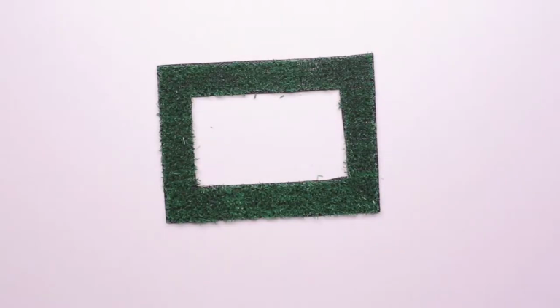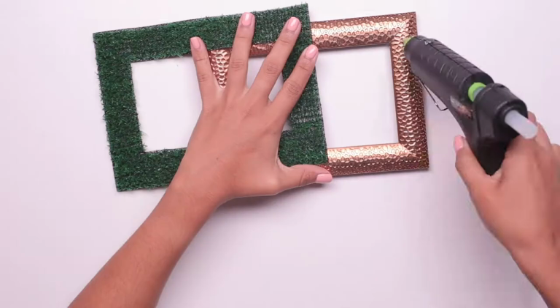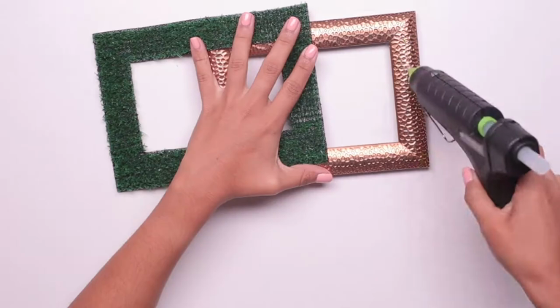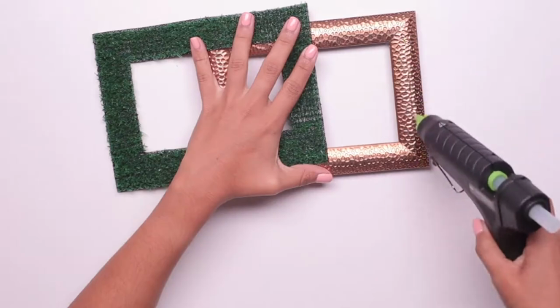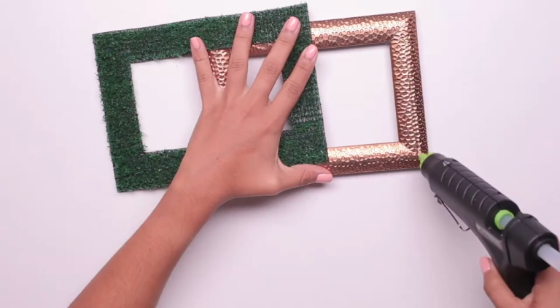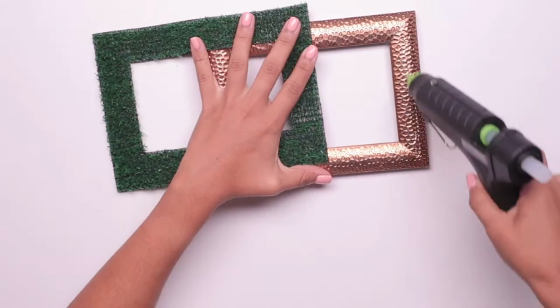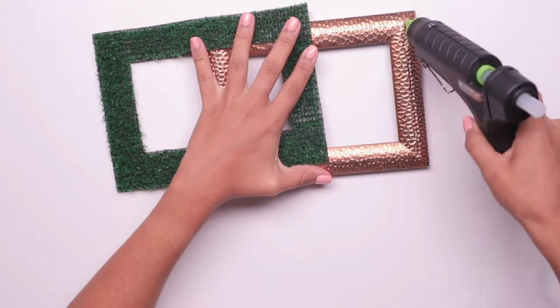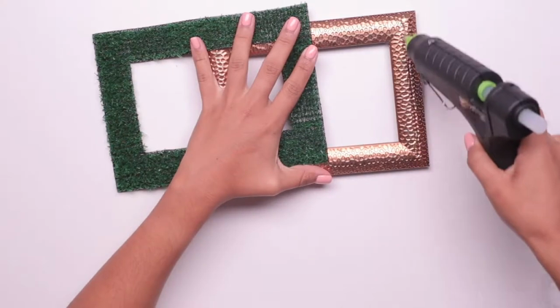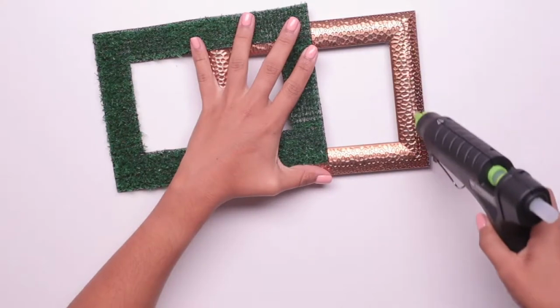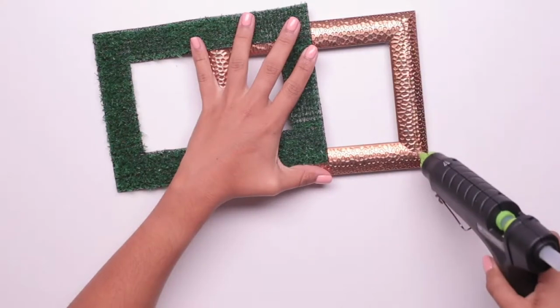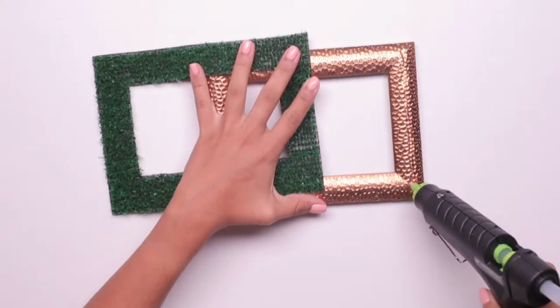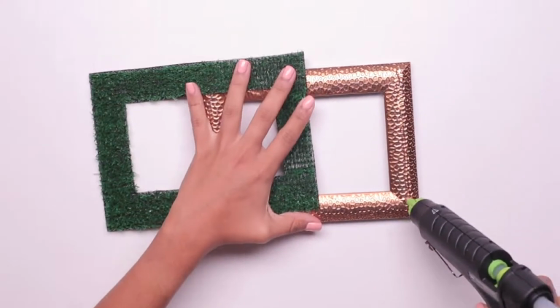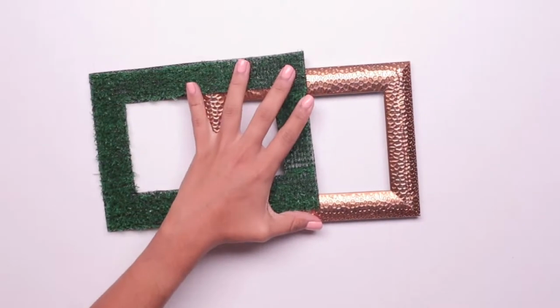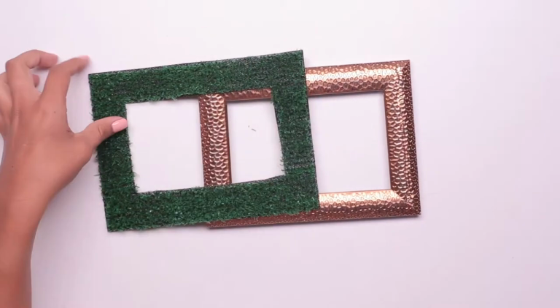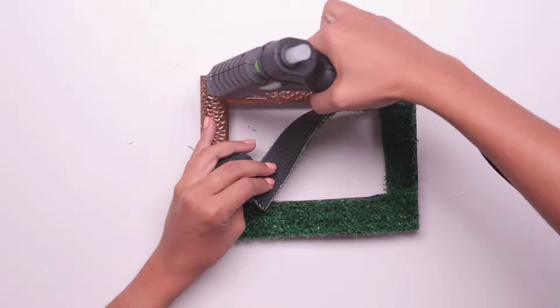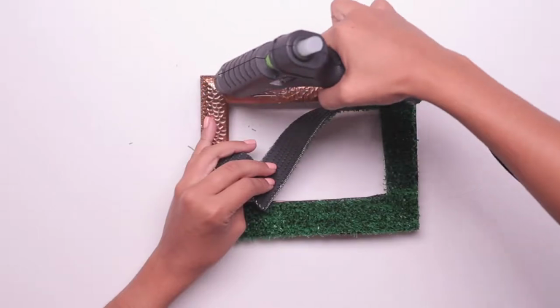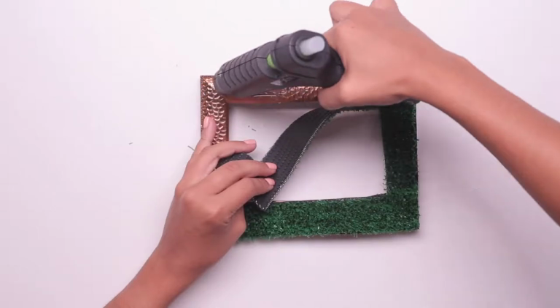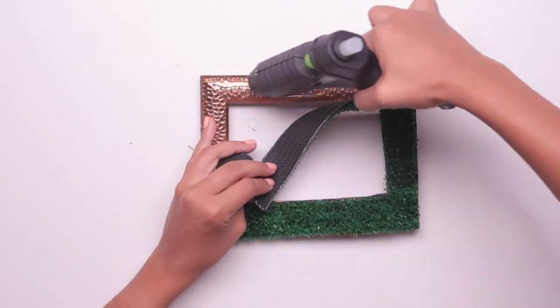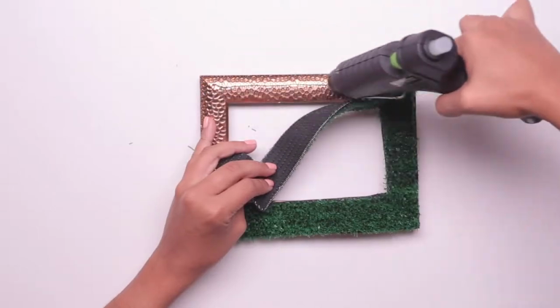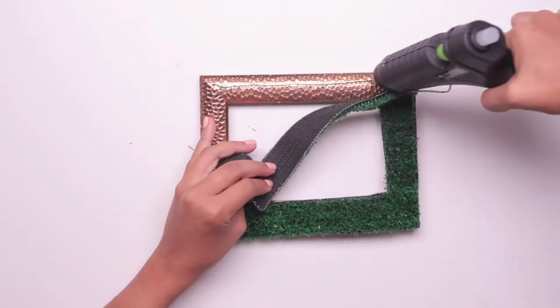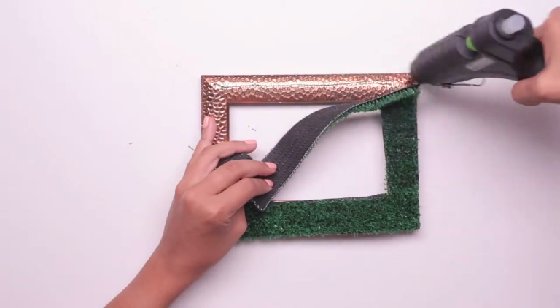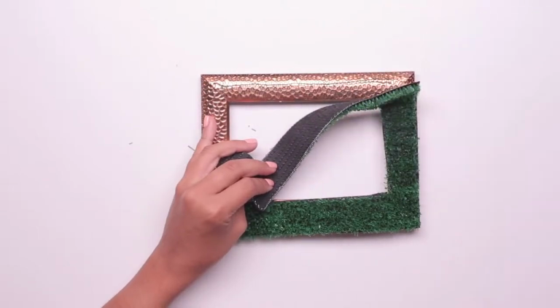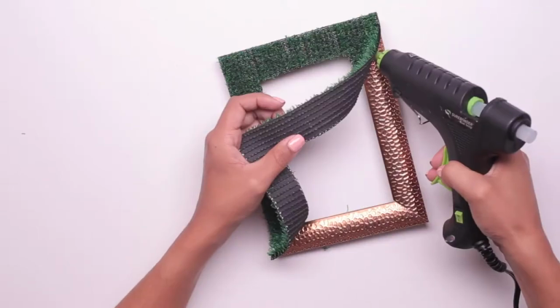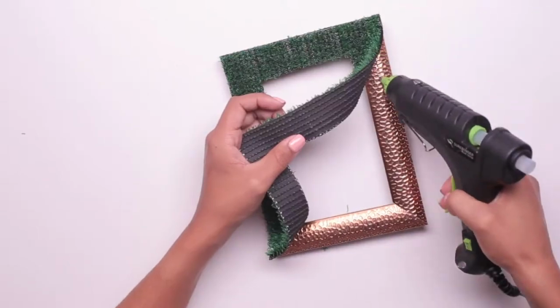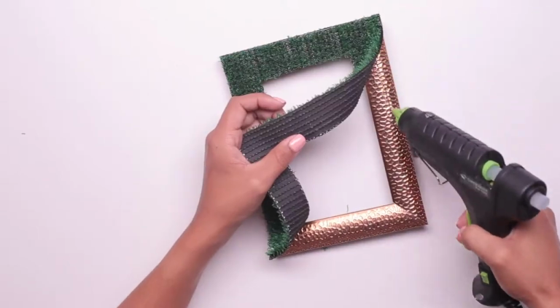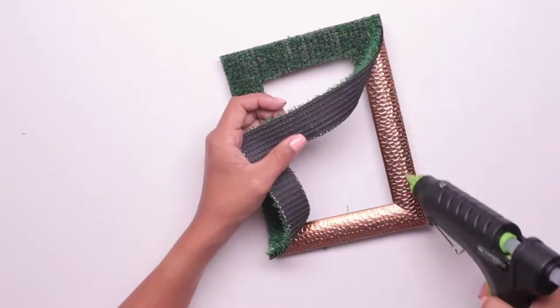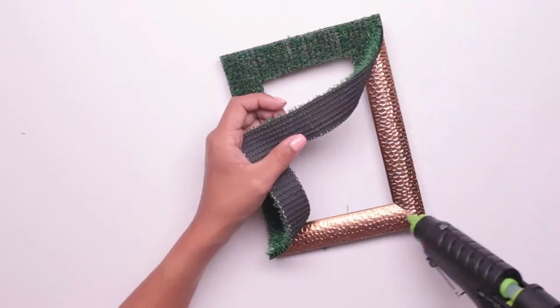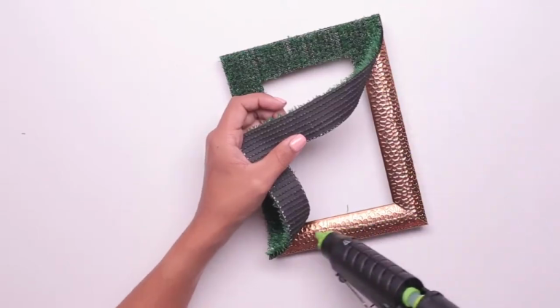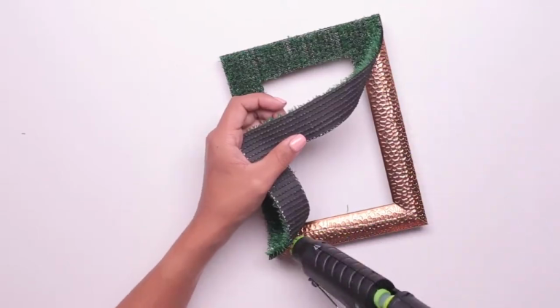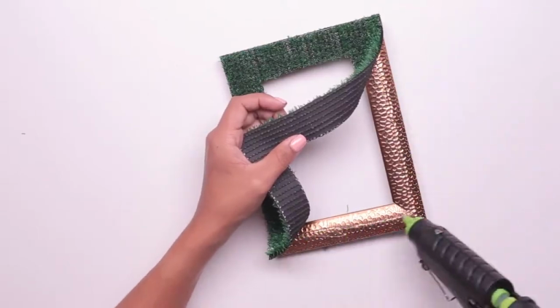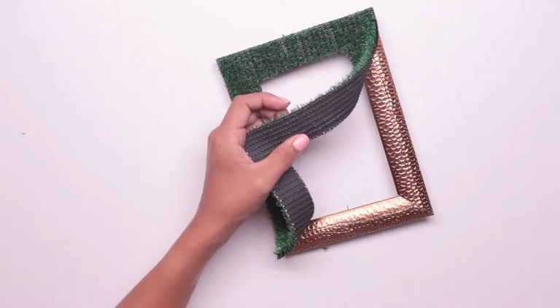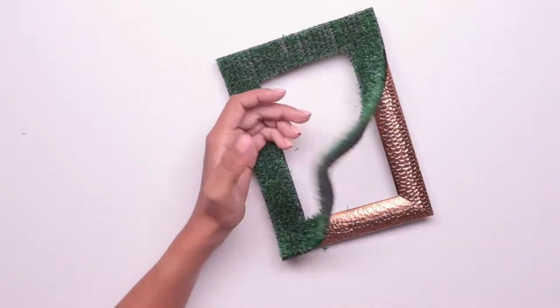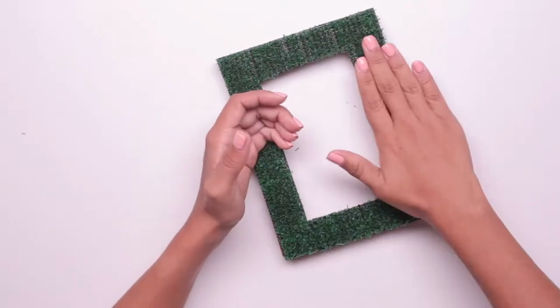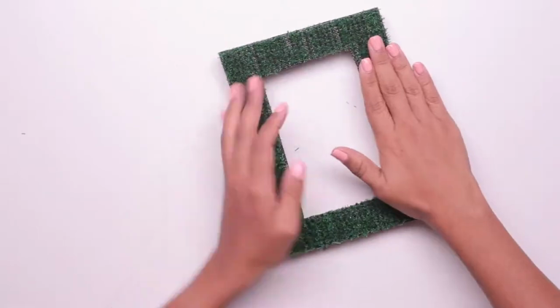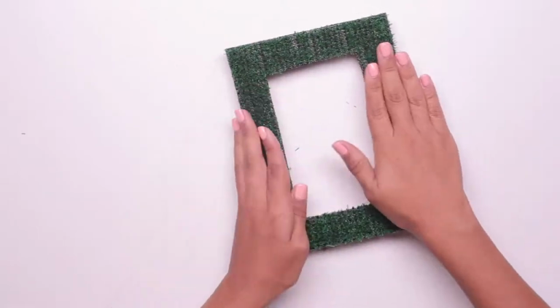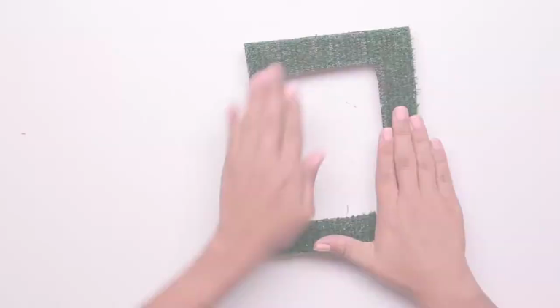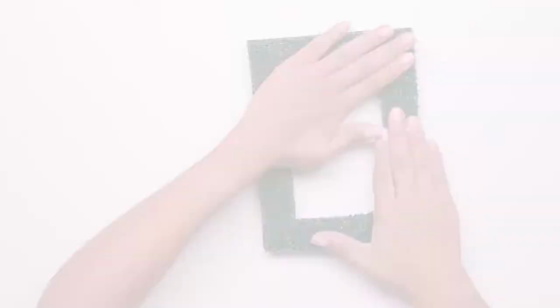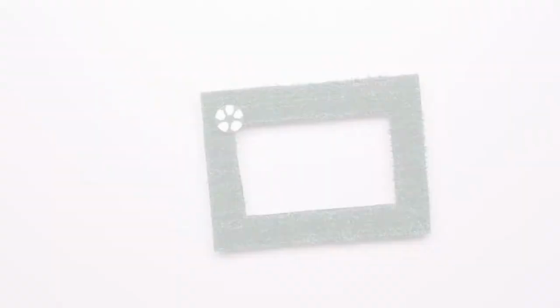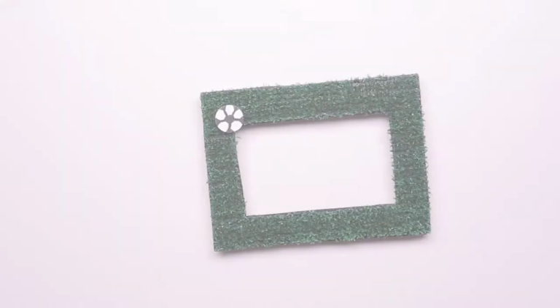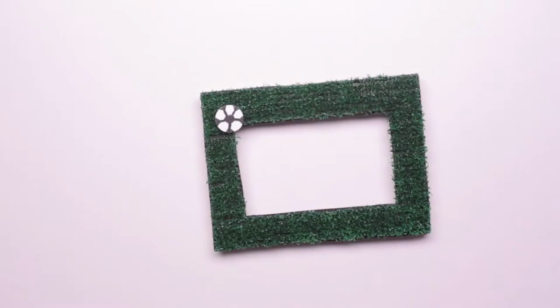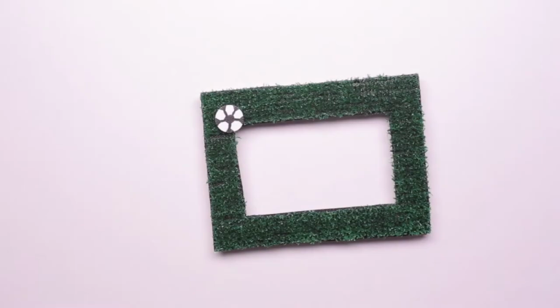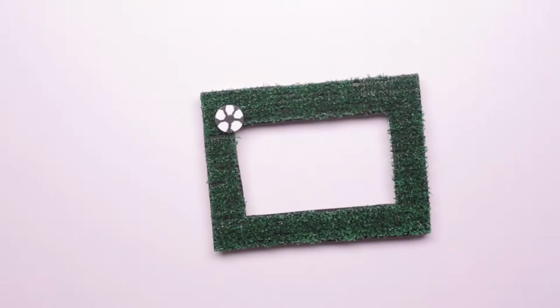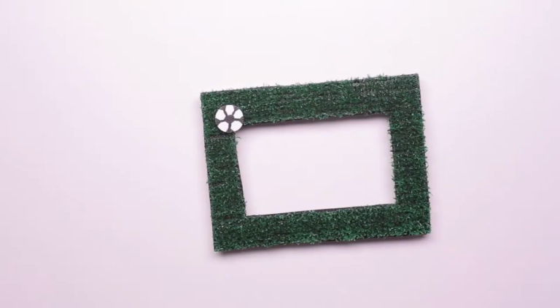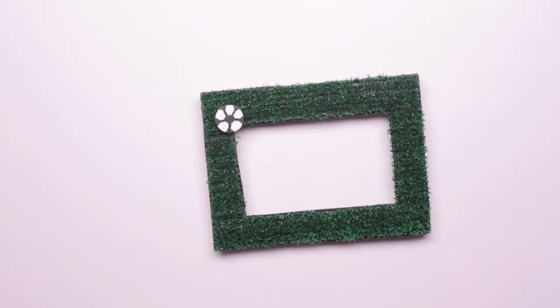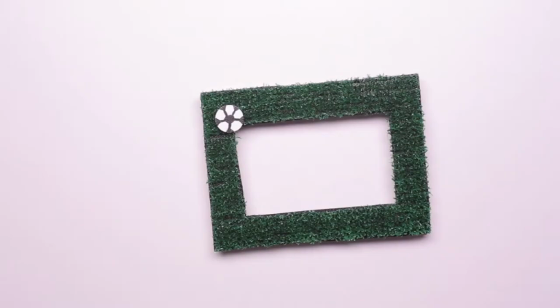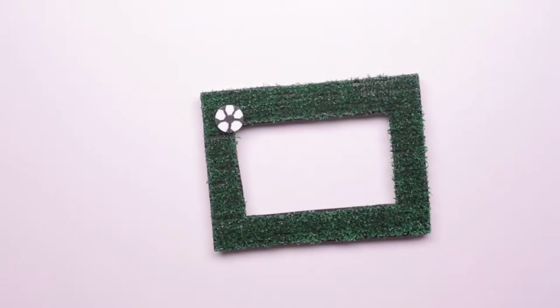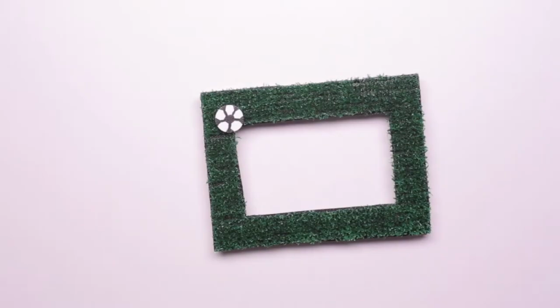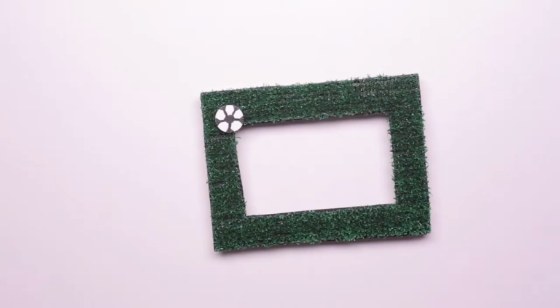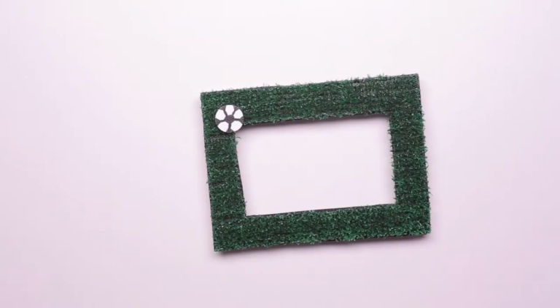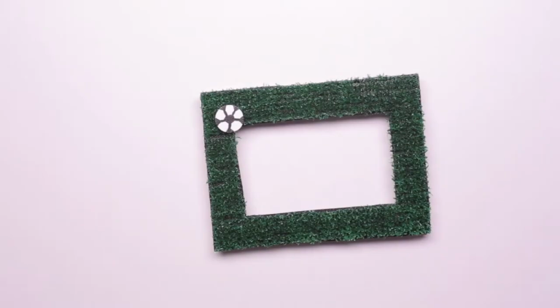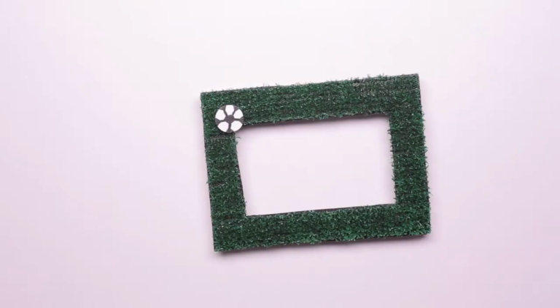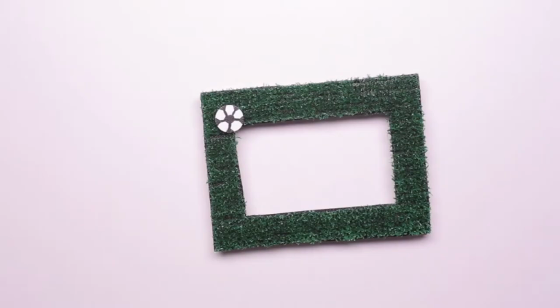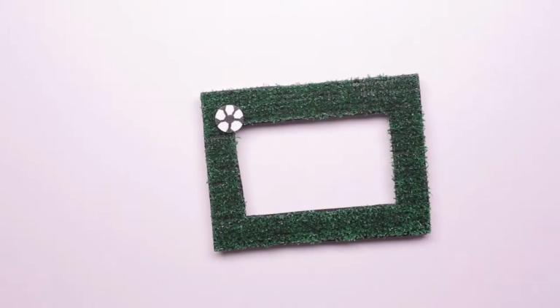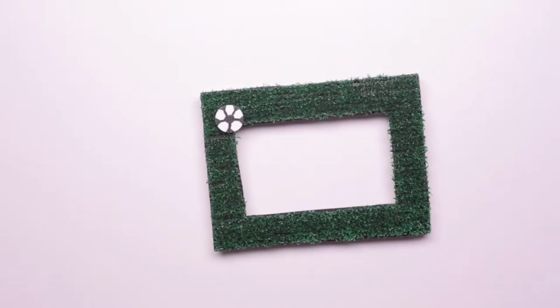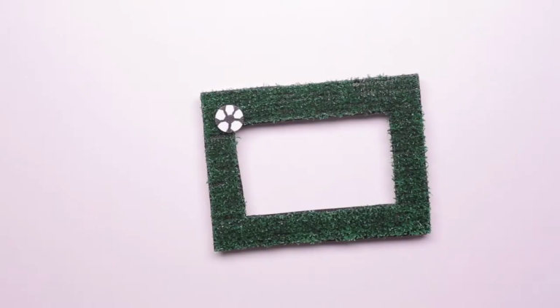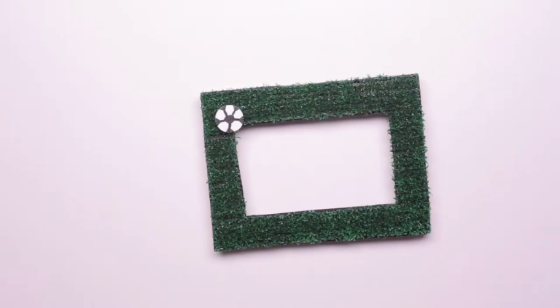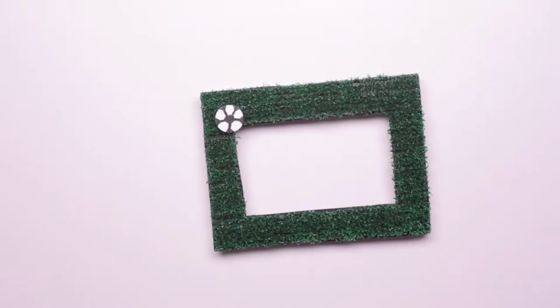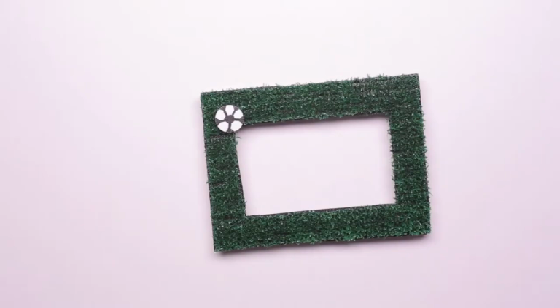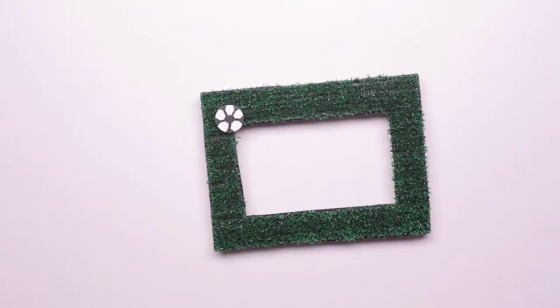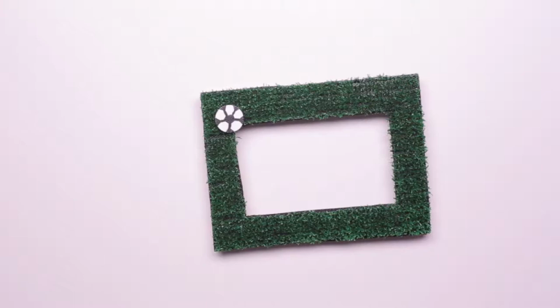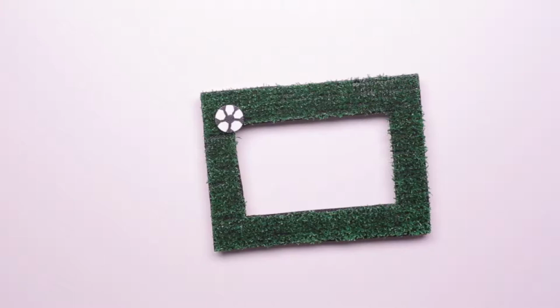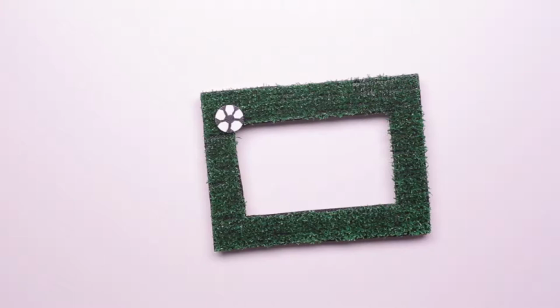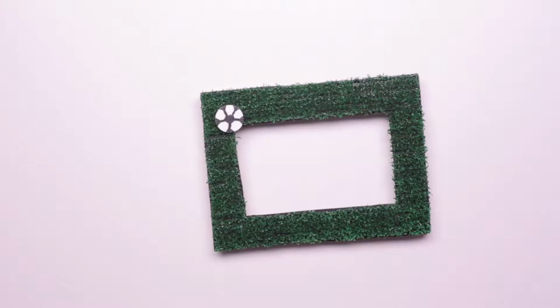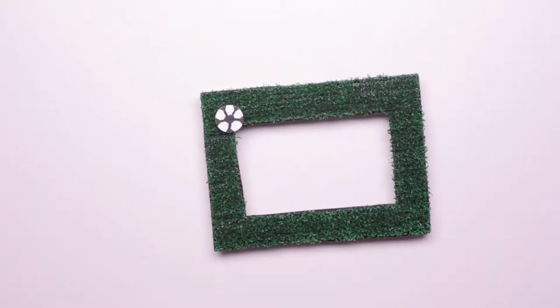Next, use your glue gun to paste the AstroTurf onto the frame. For a themed touch, we're going to make little soccer balls to decorate the frames.